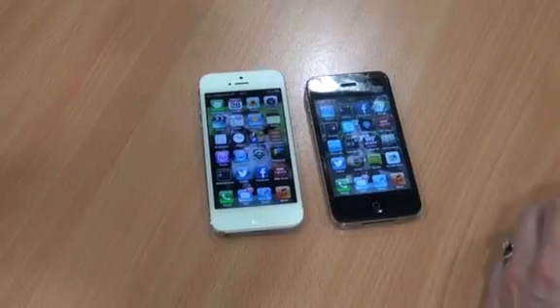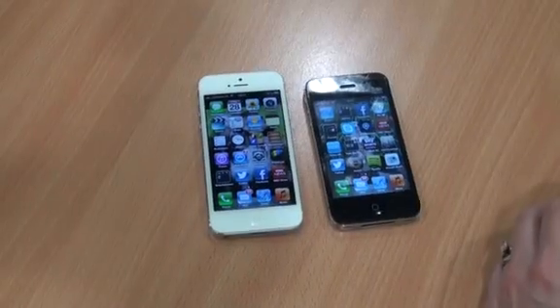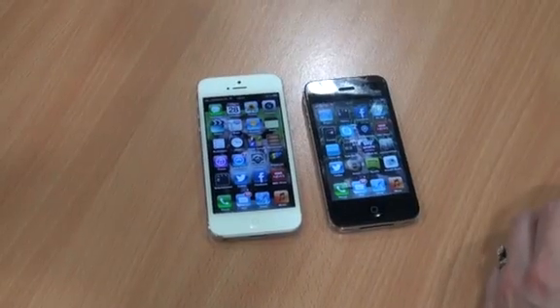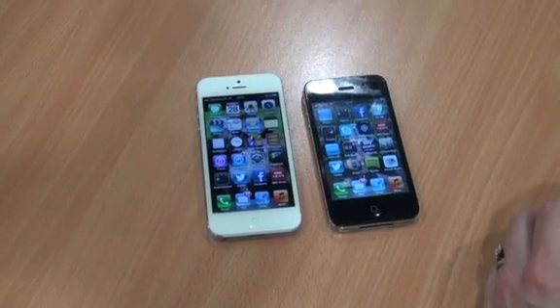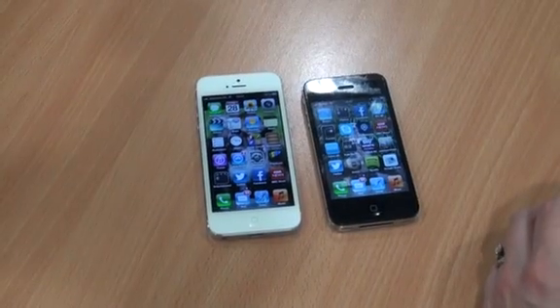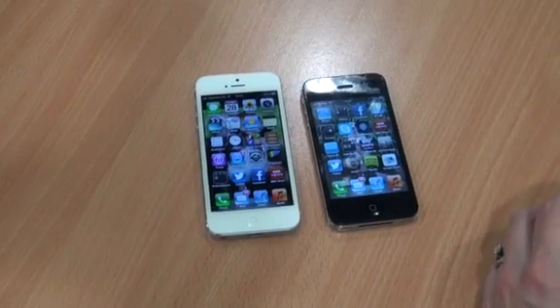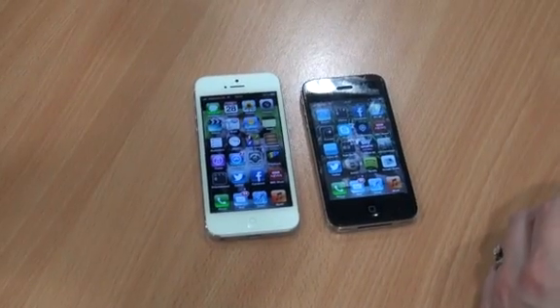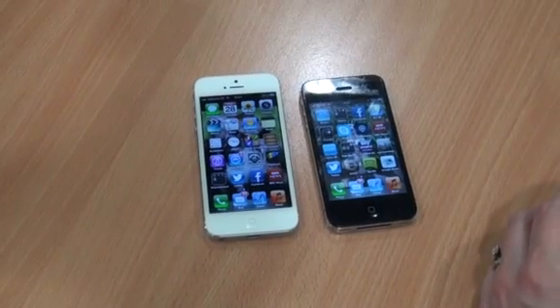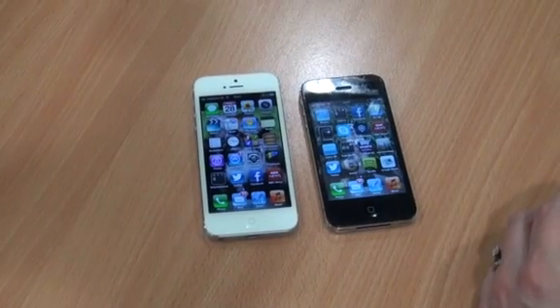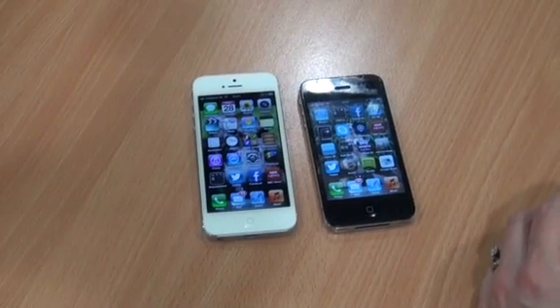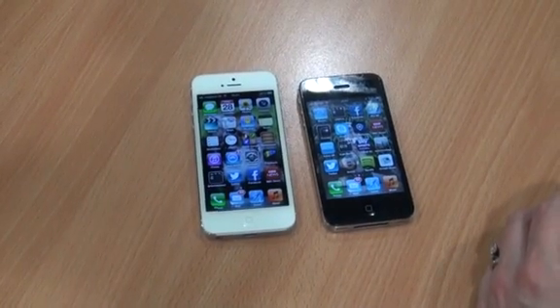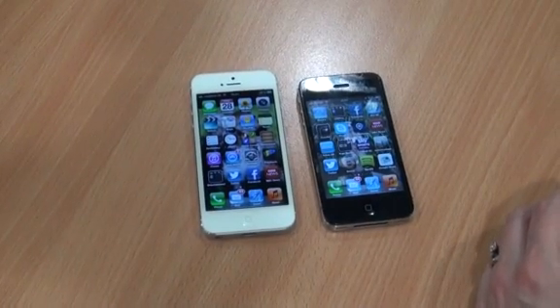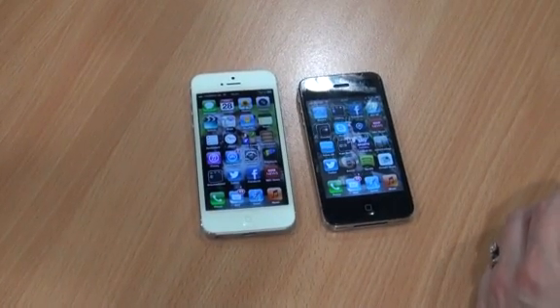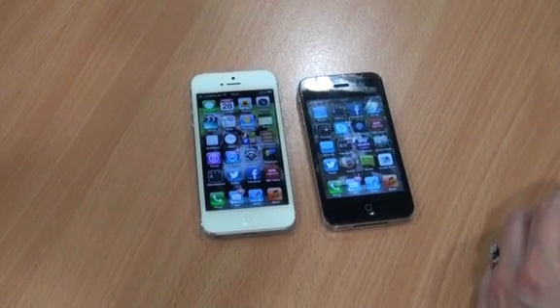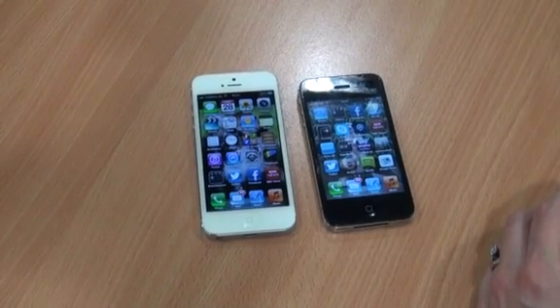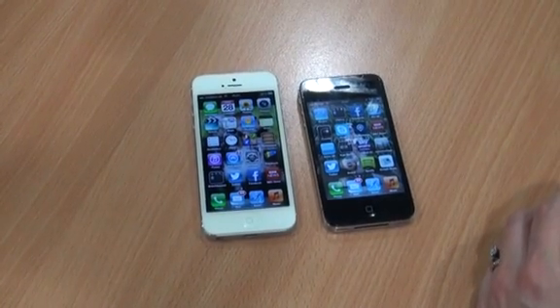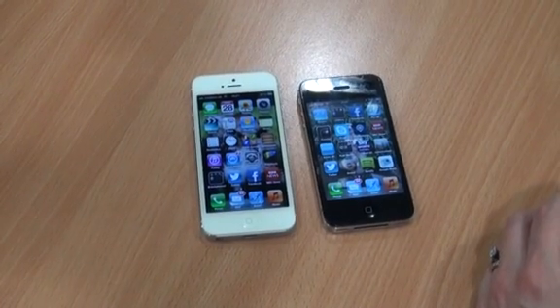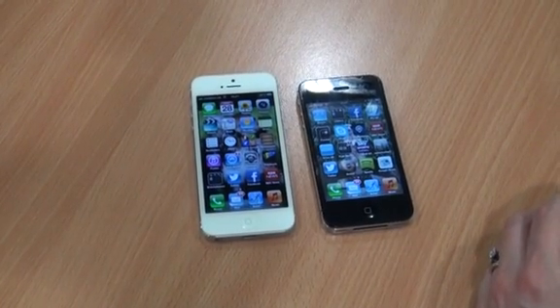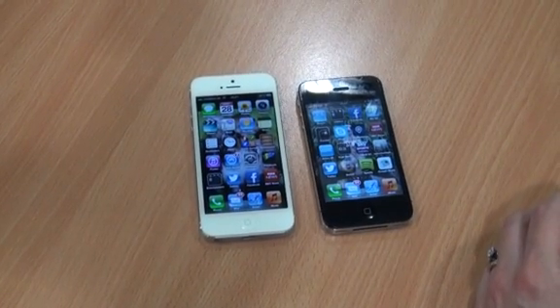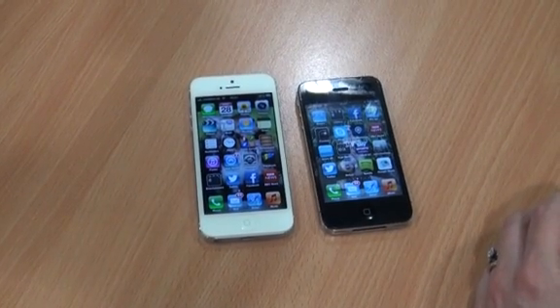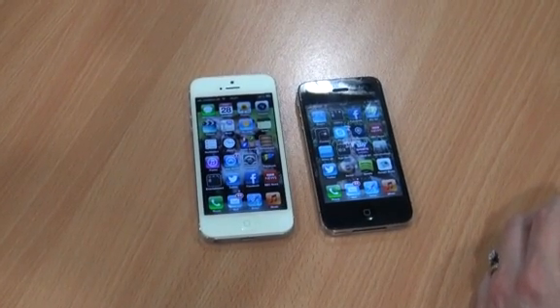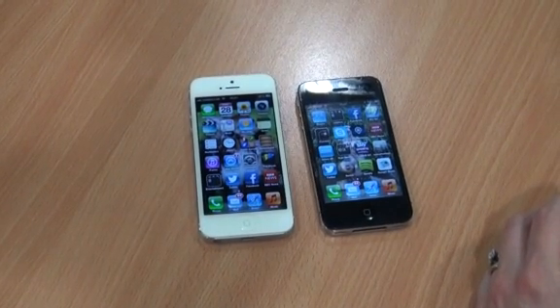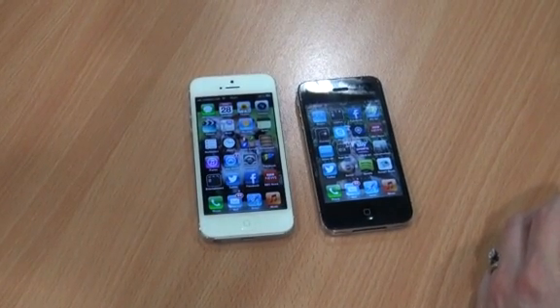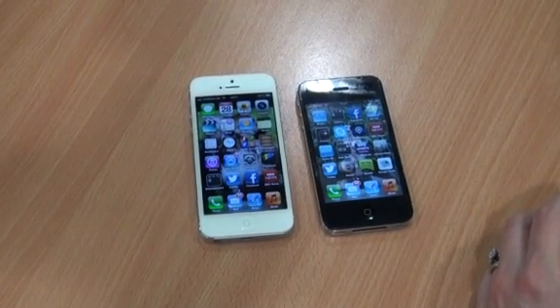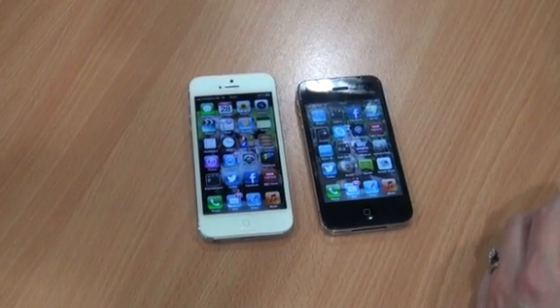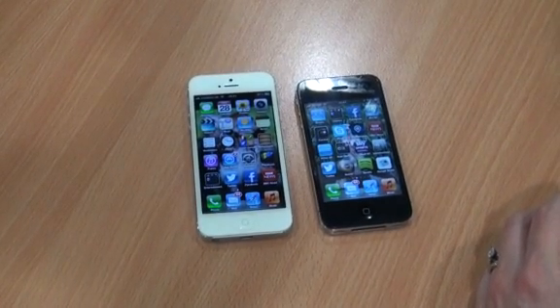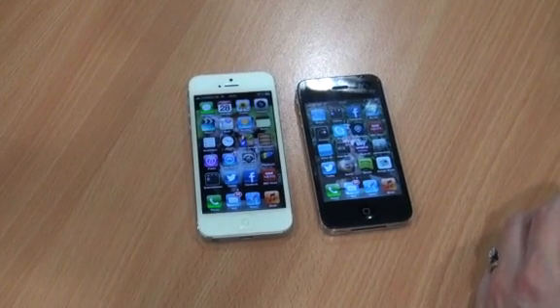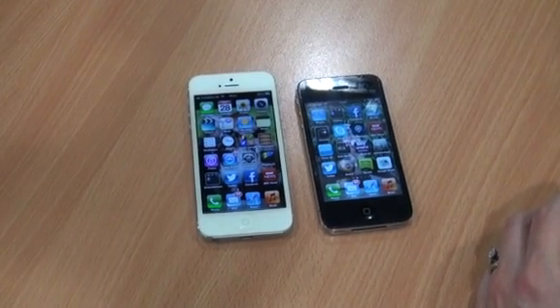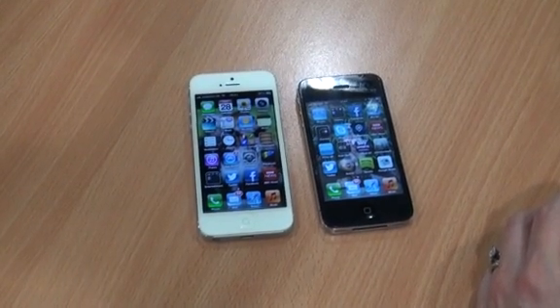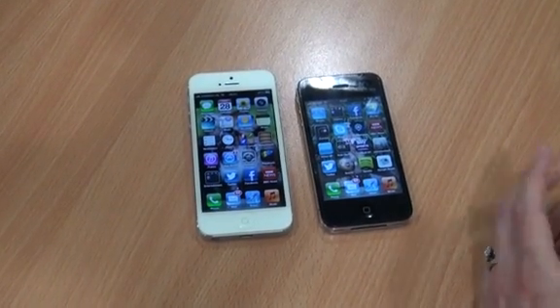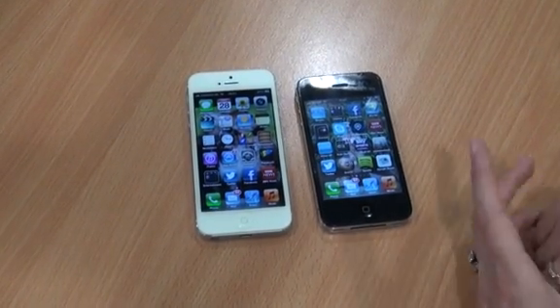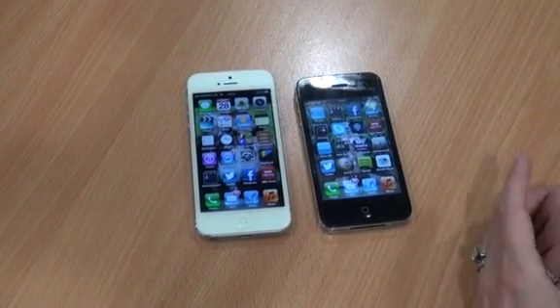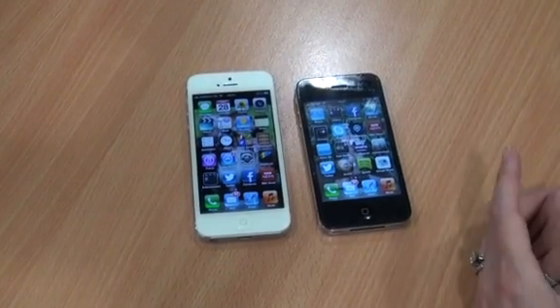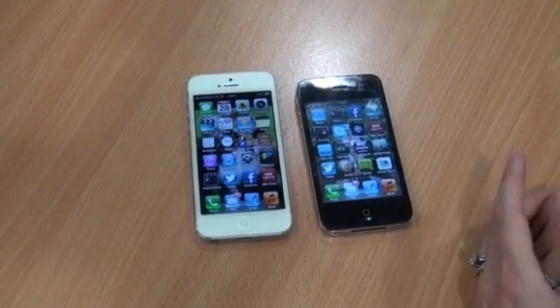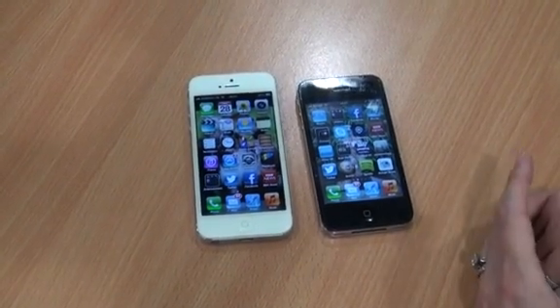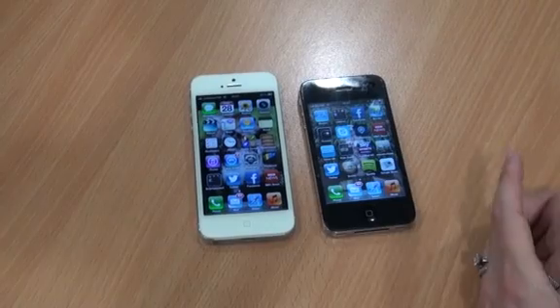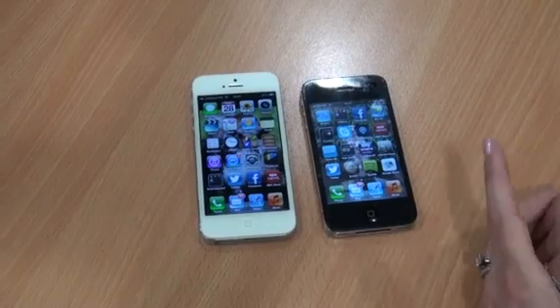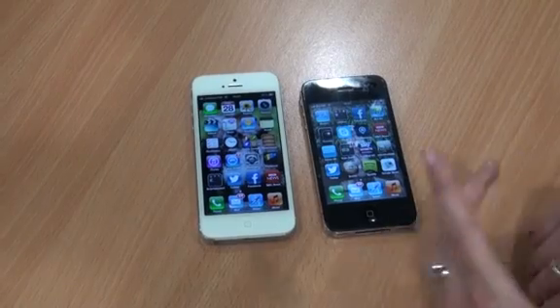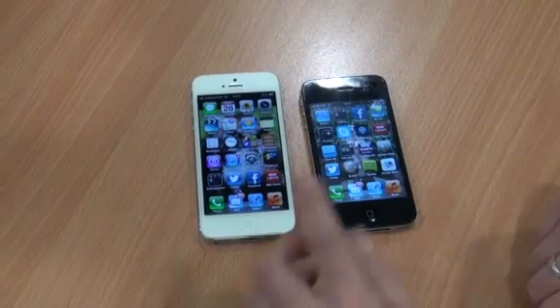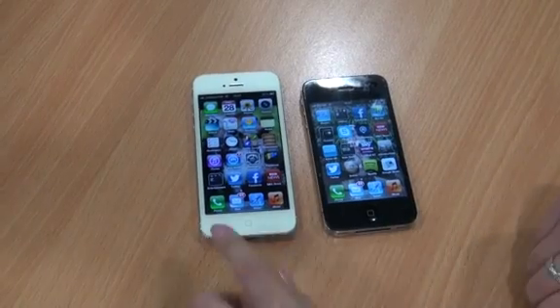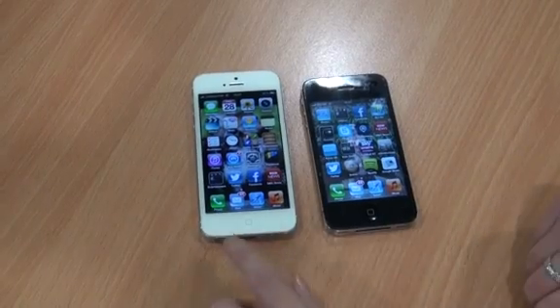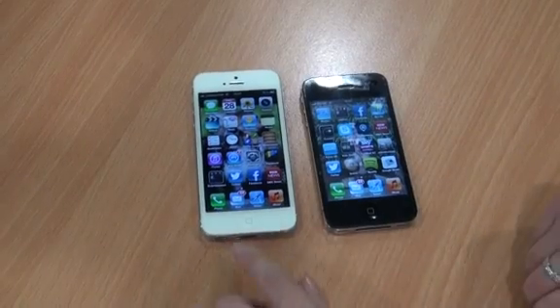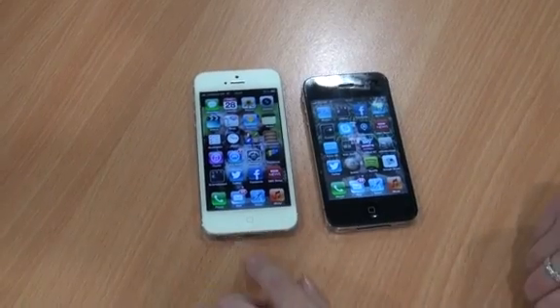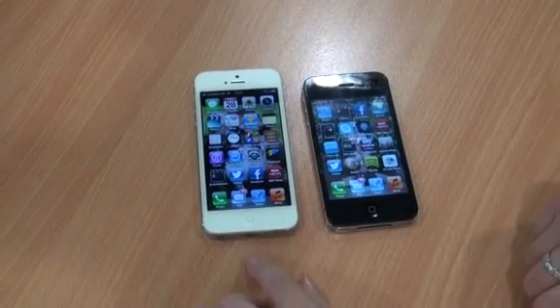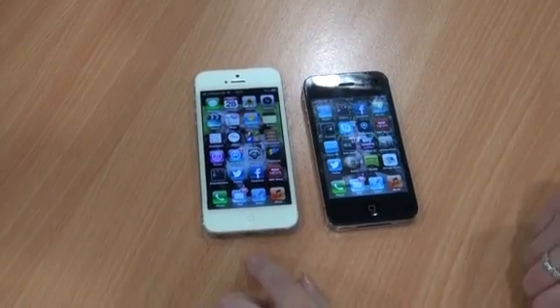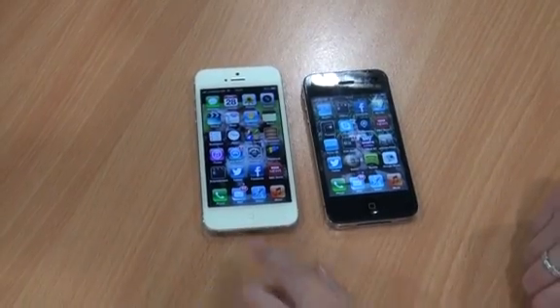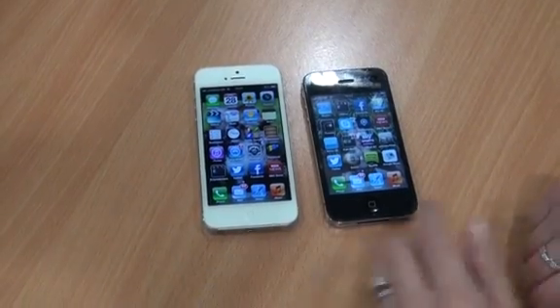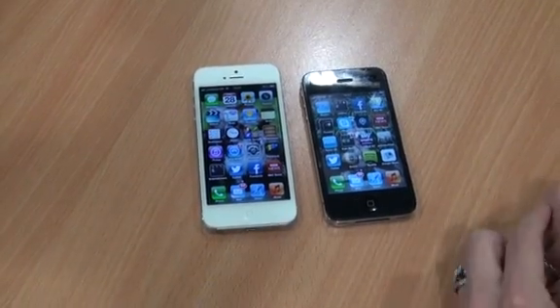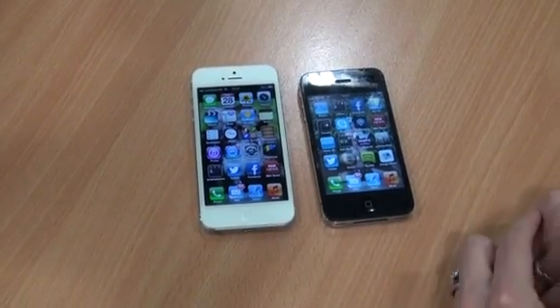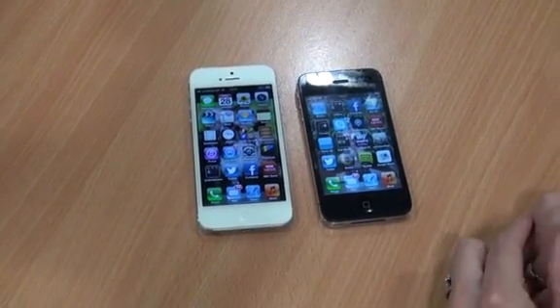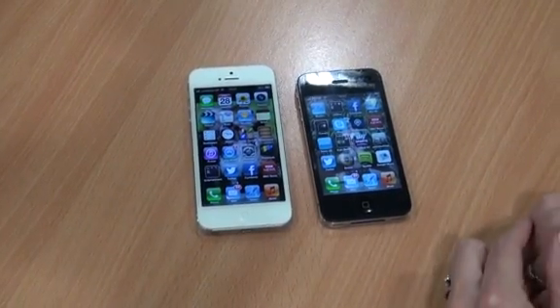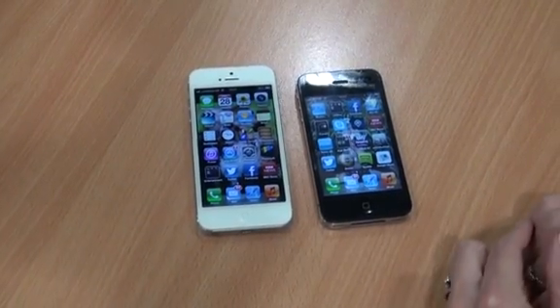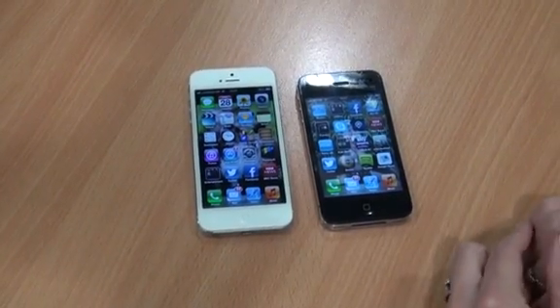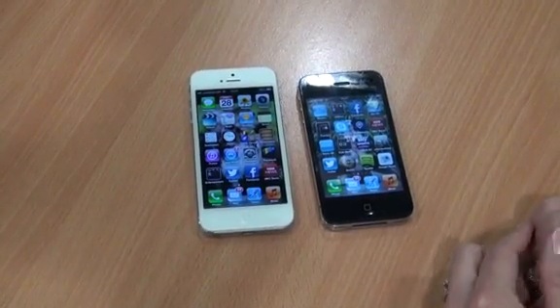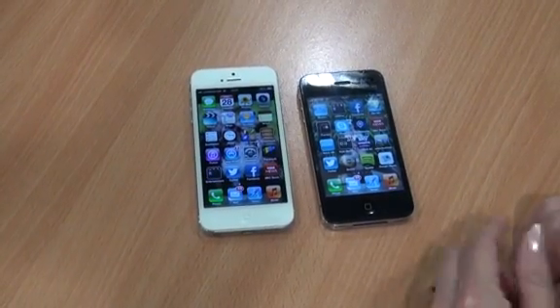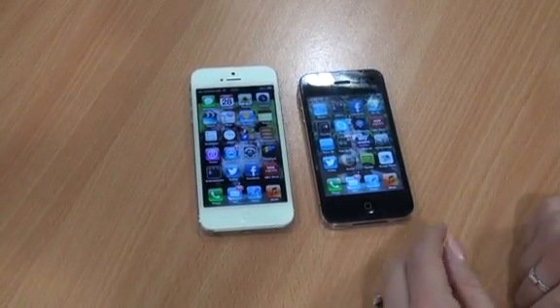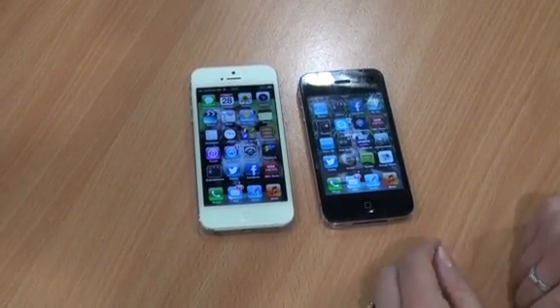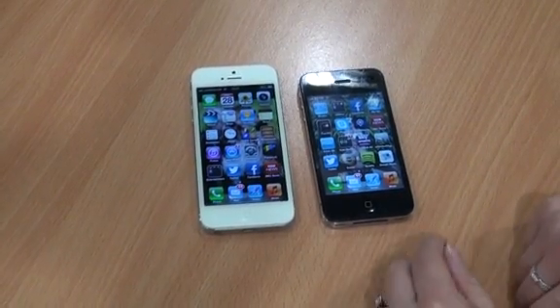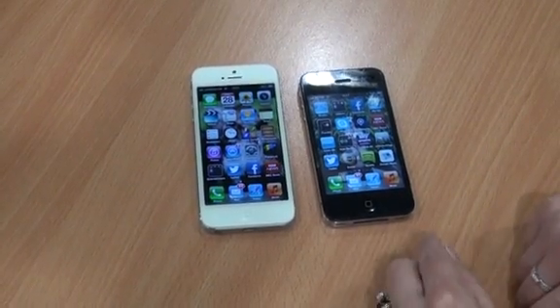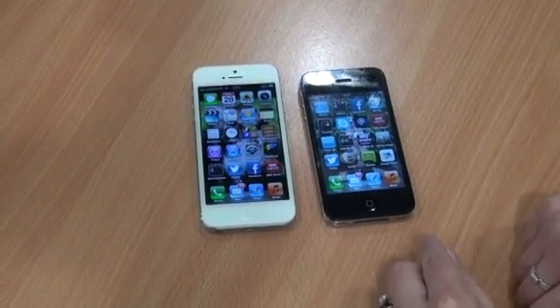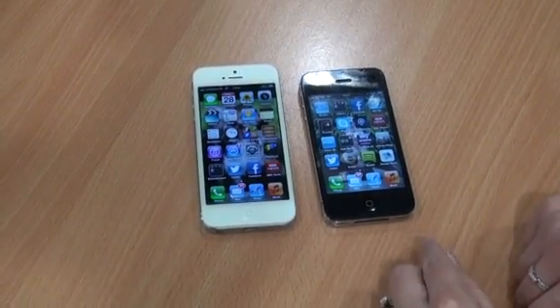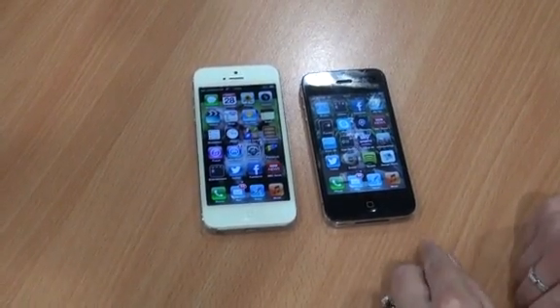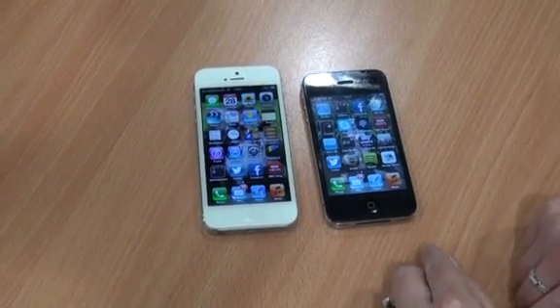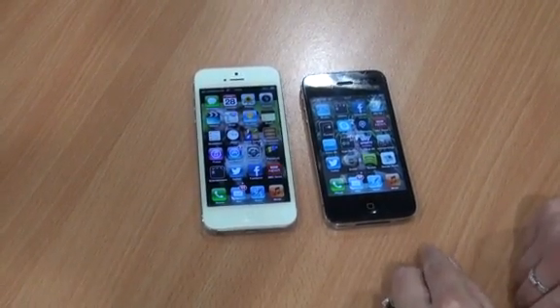Hello, I'm Madeleine Bennett and I'm here today to review the iPhone 5 compared to the iPhone 4S.